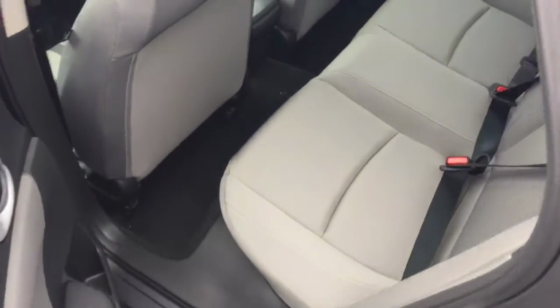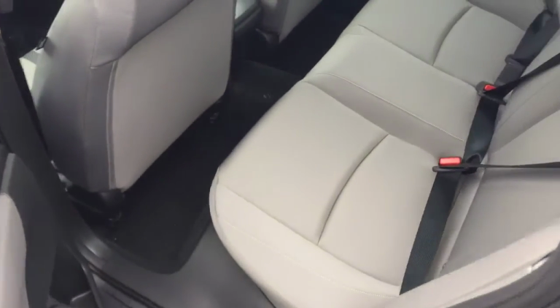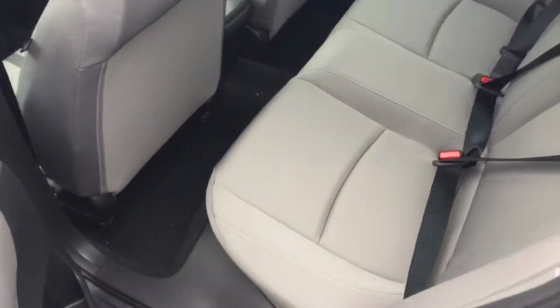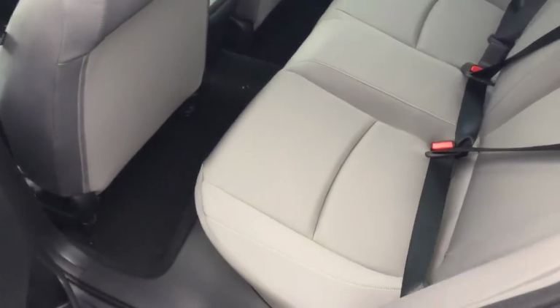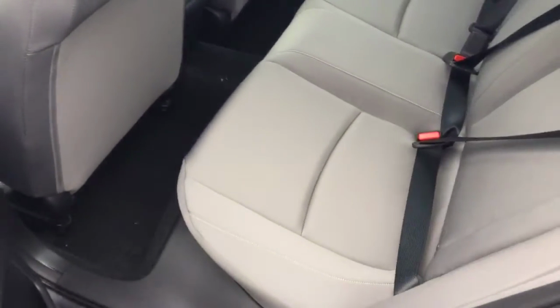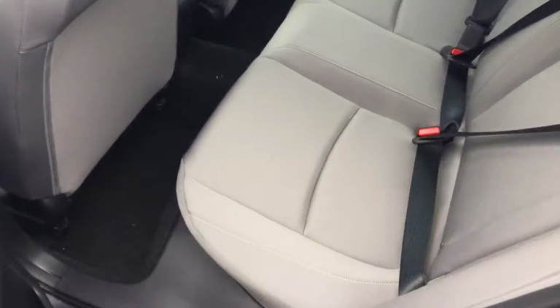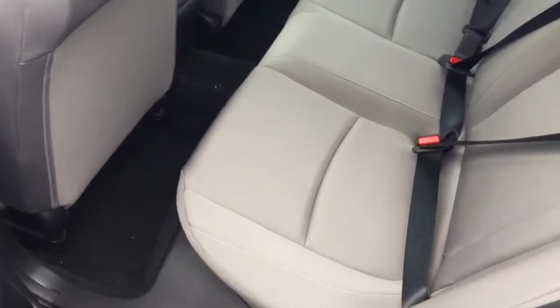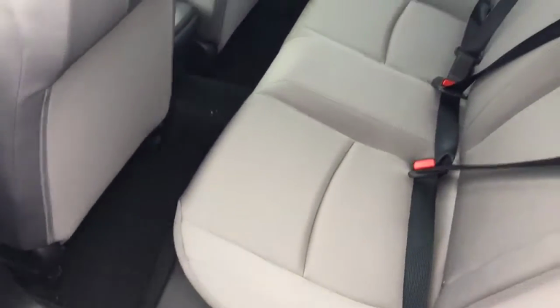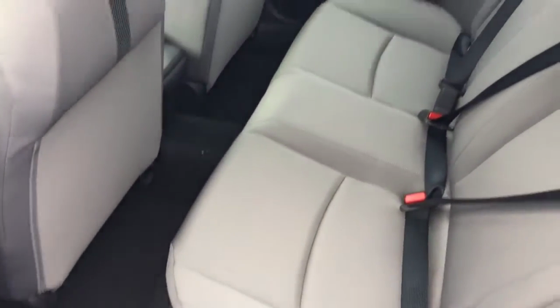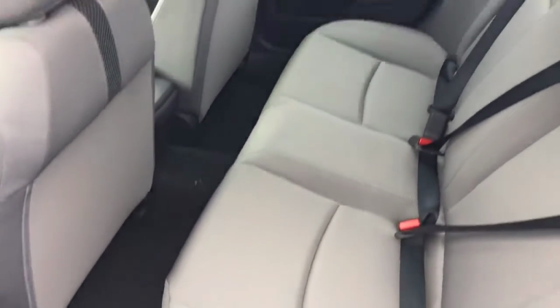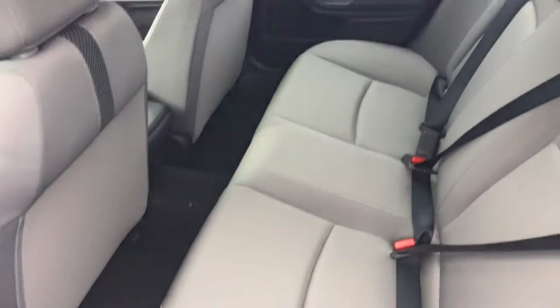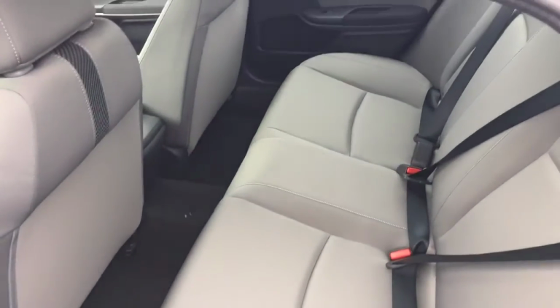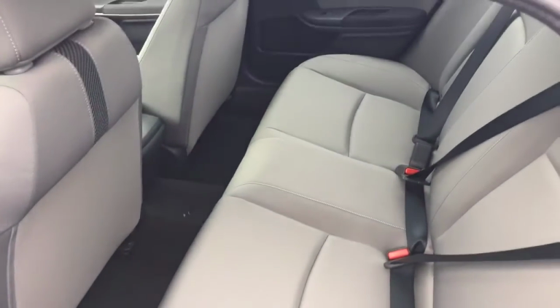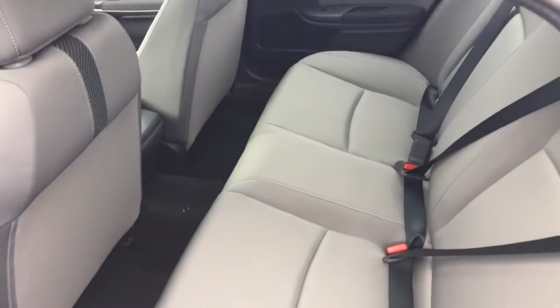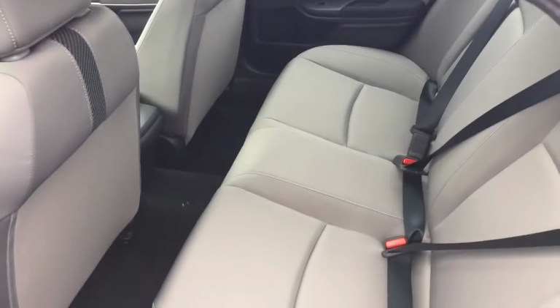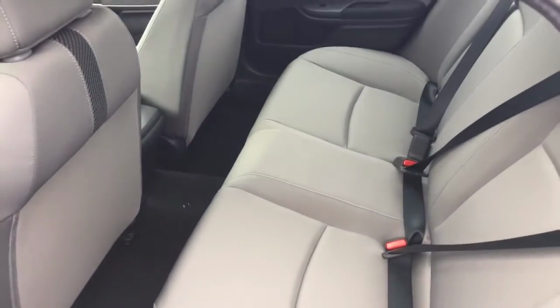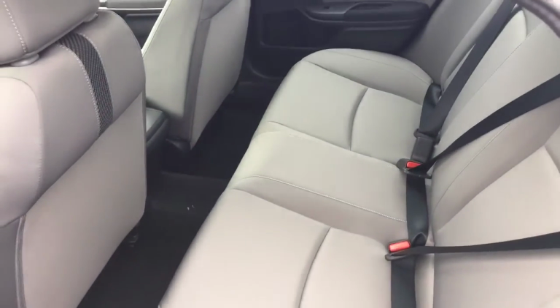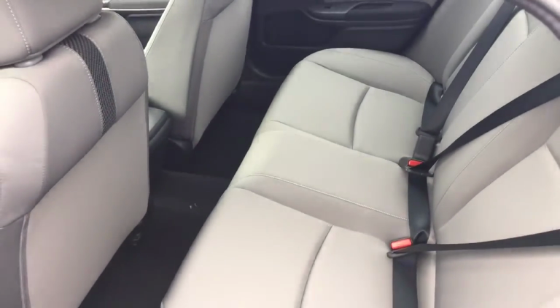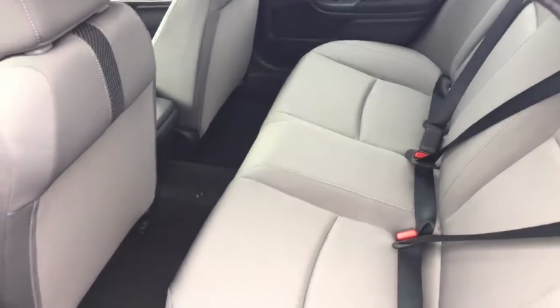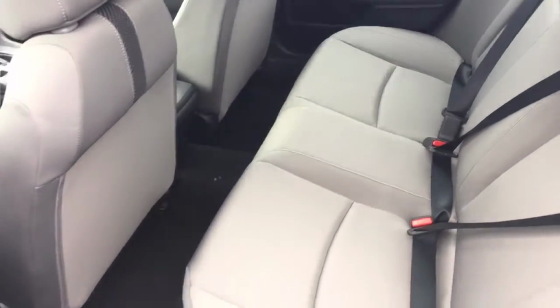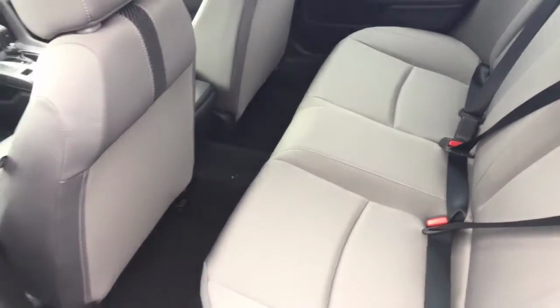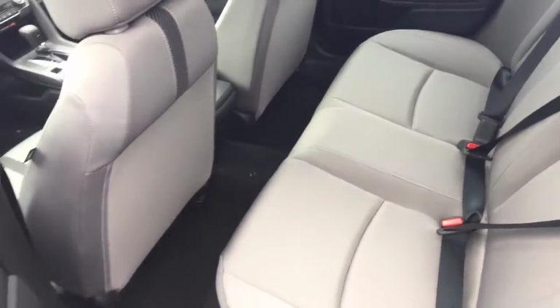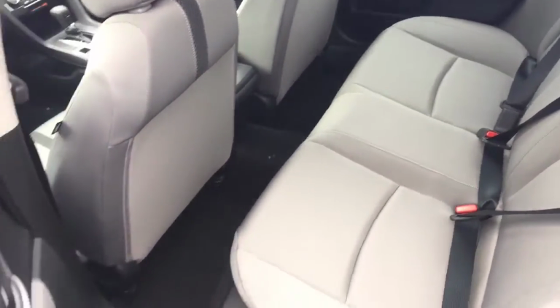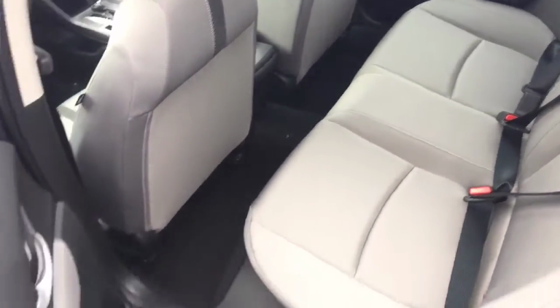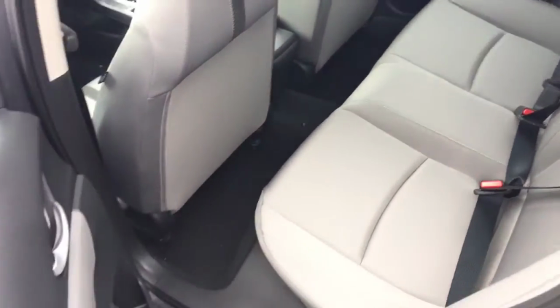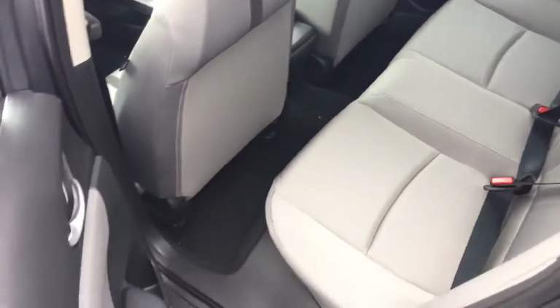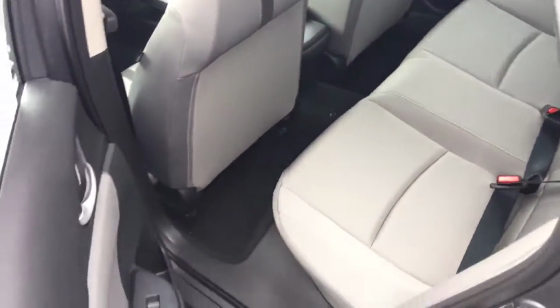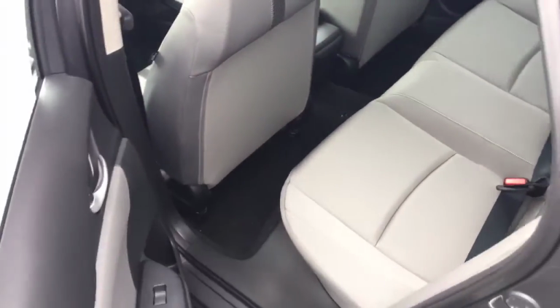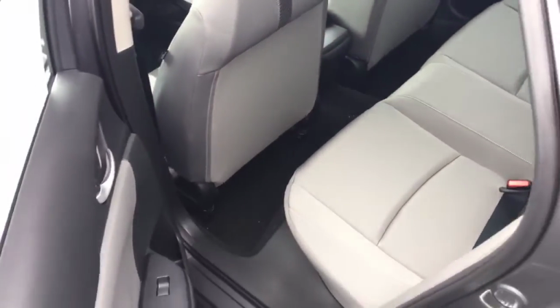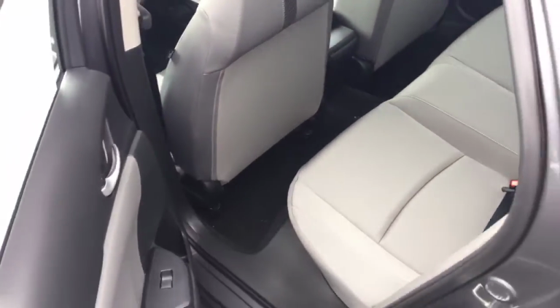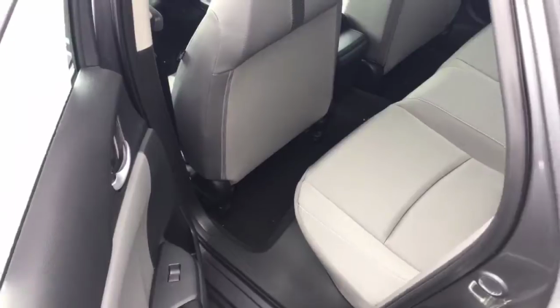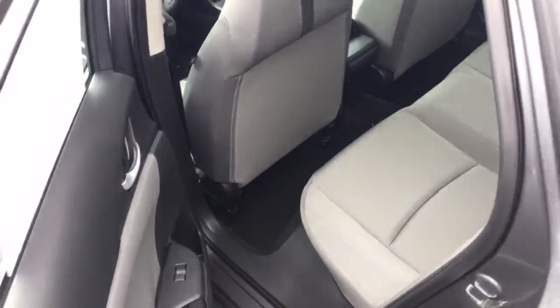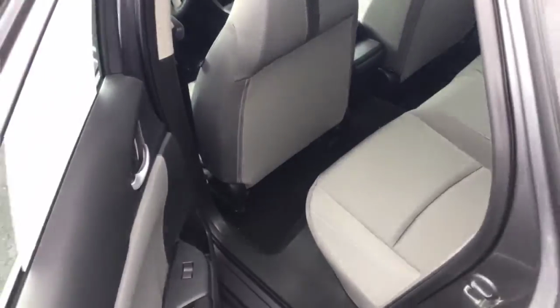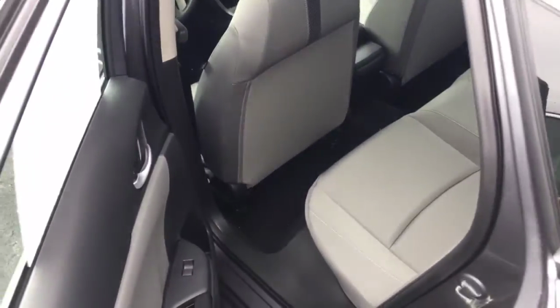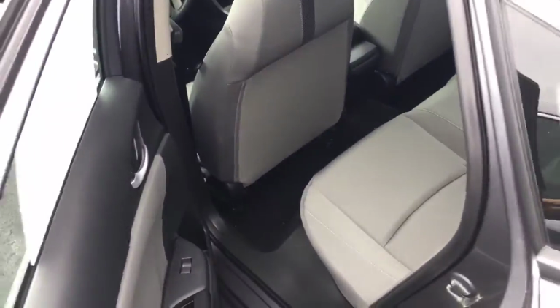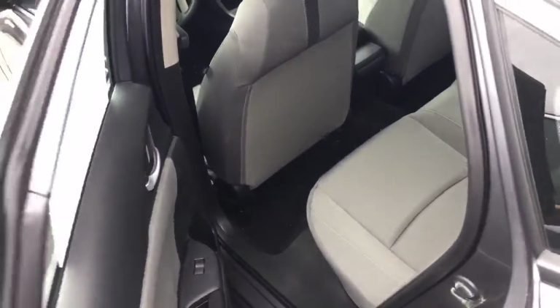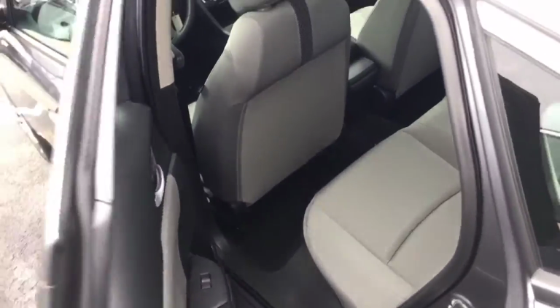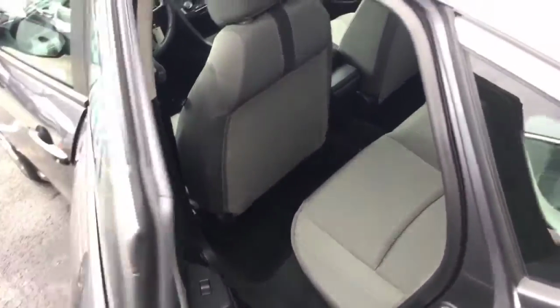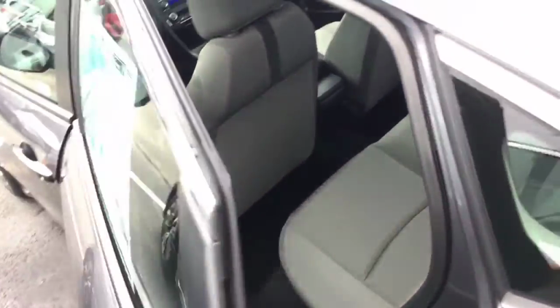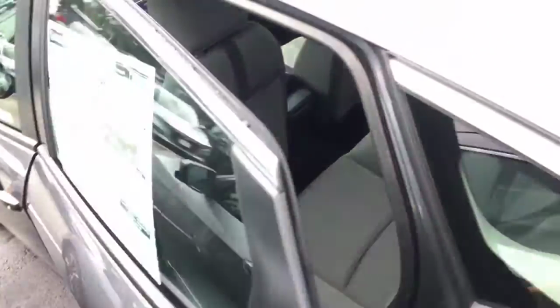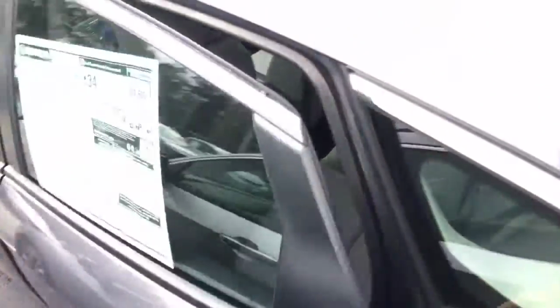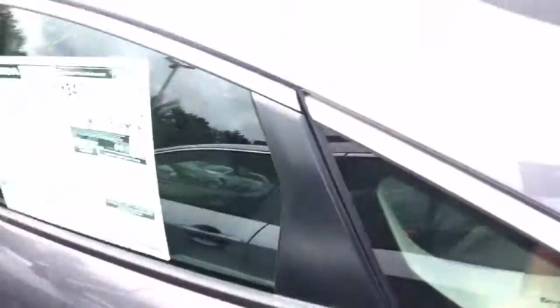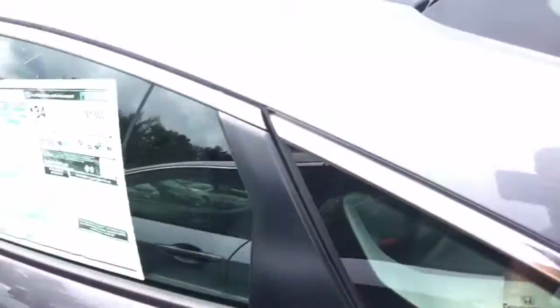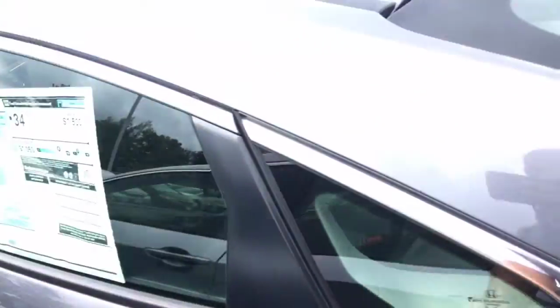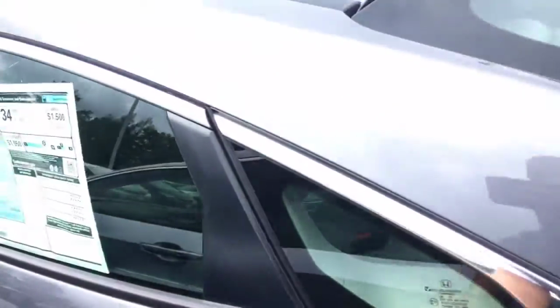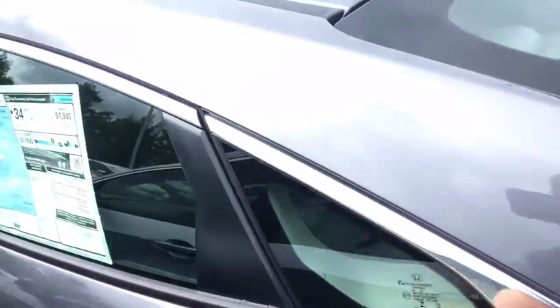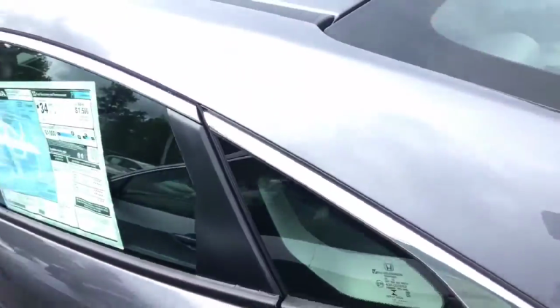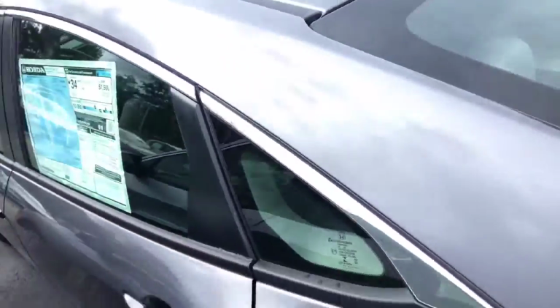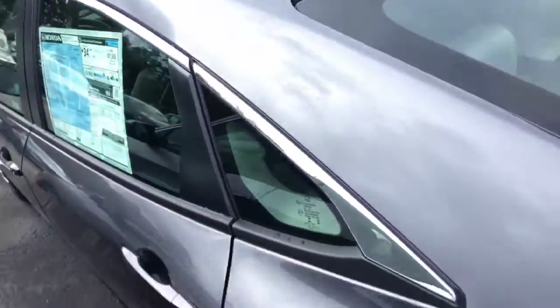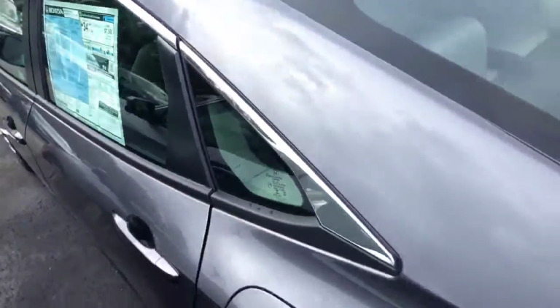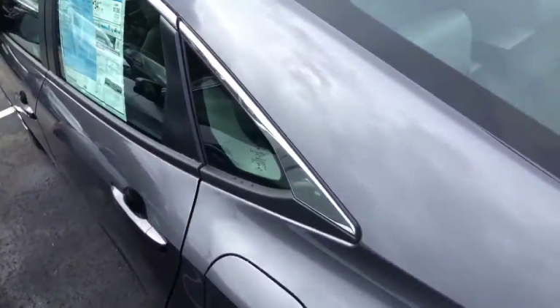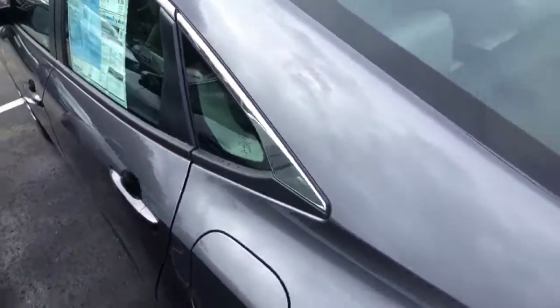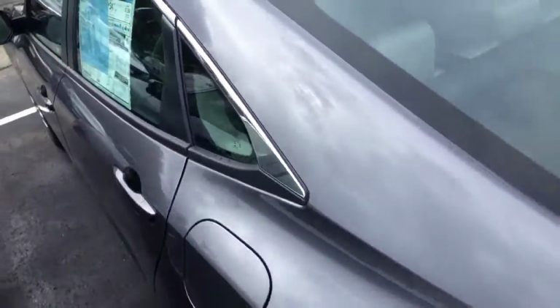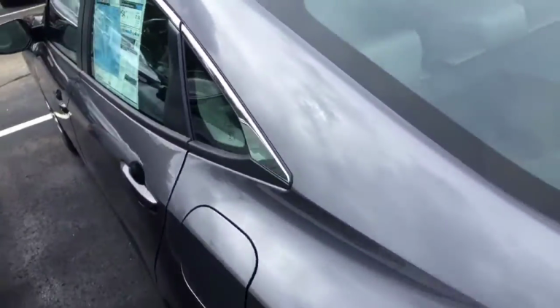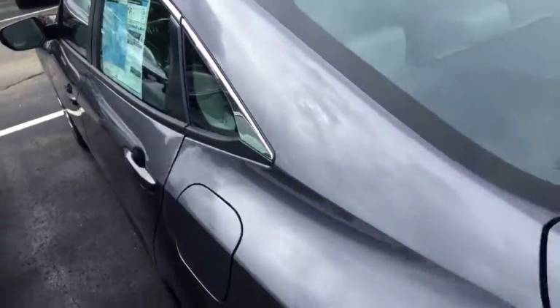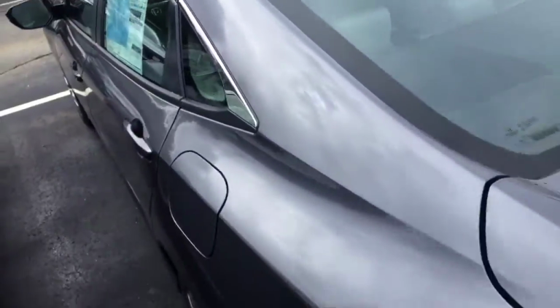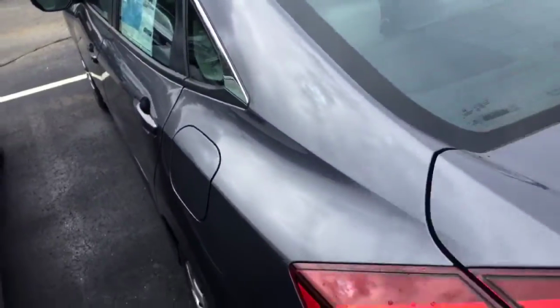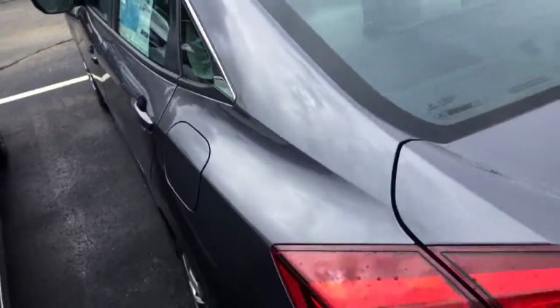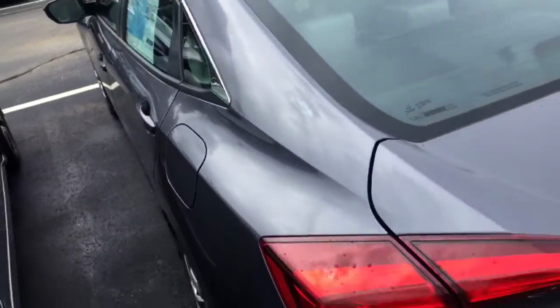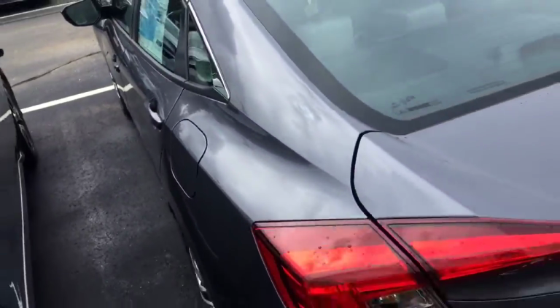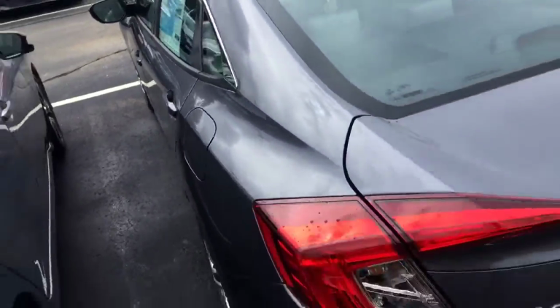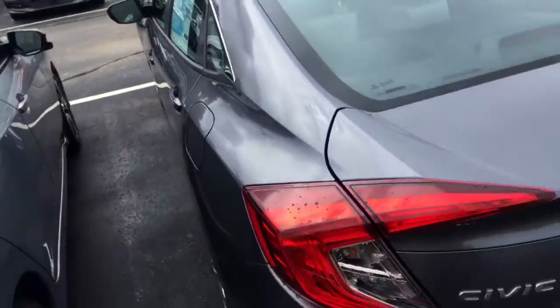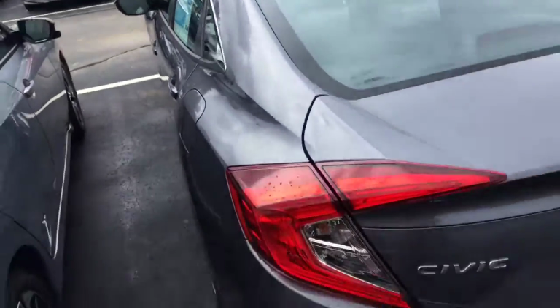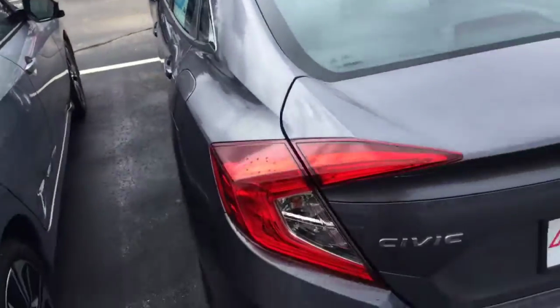Great gas mileage — 31 in the city, 40 on the highway. Here's the back seat, plenty of room for passengers. Coming around back.